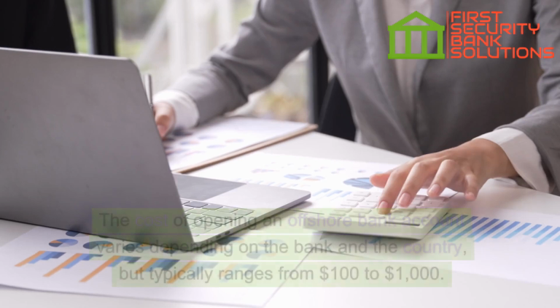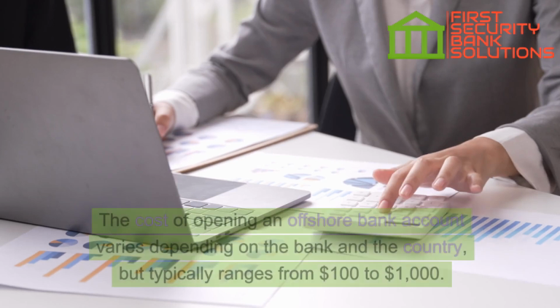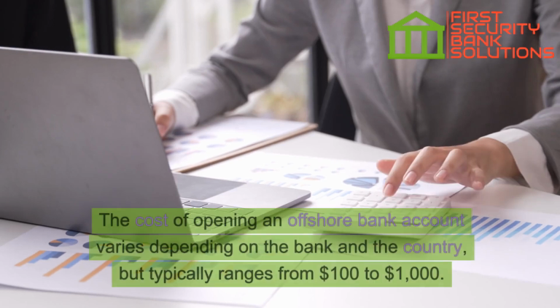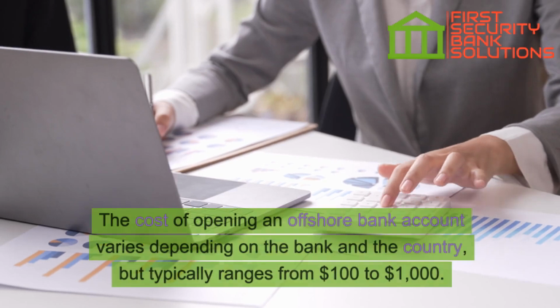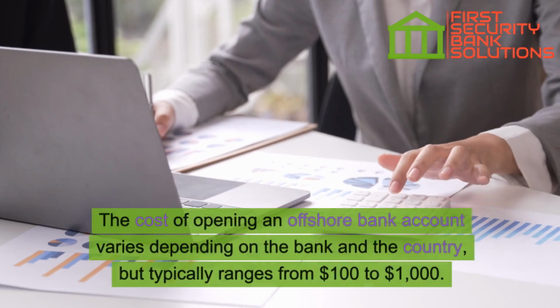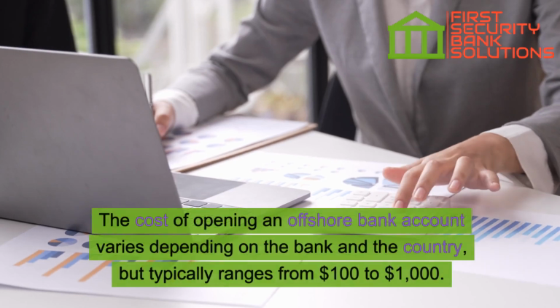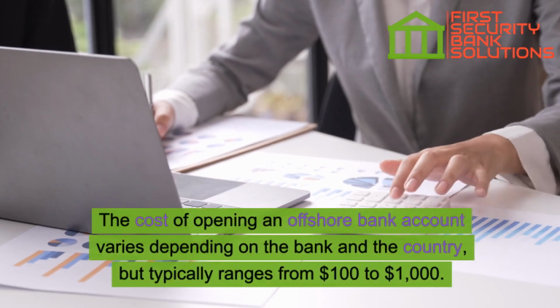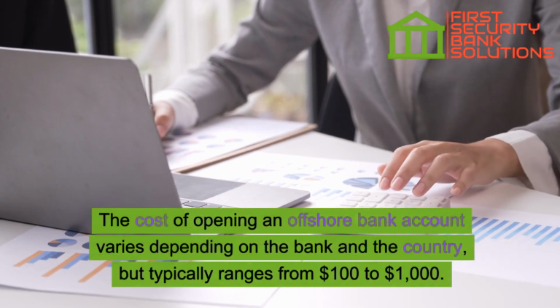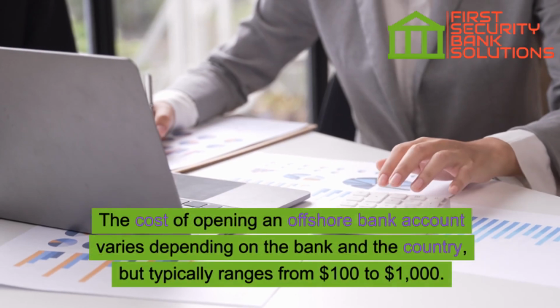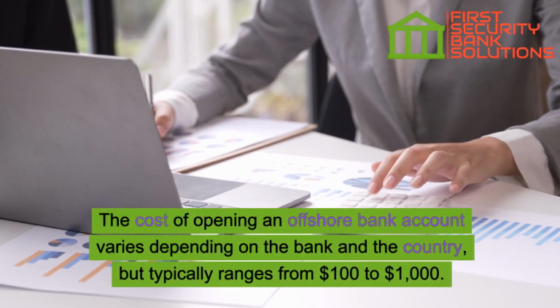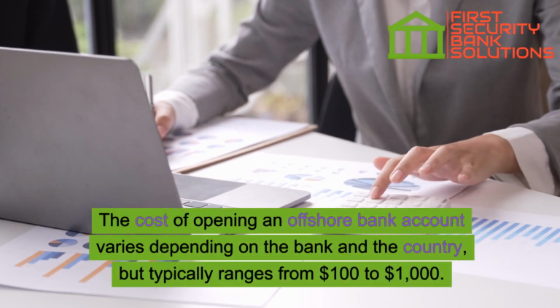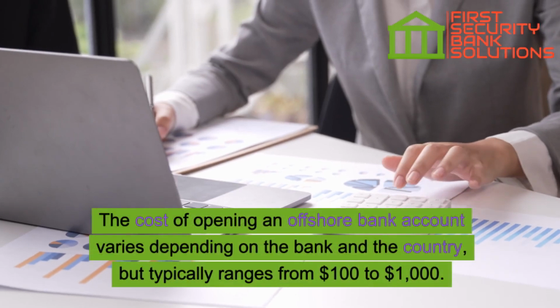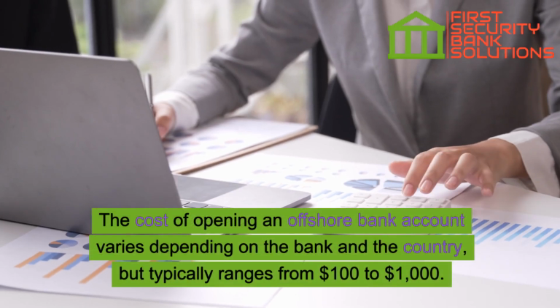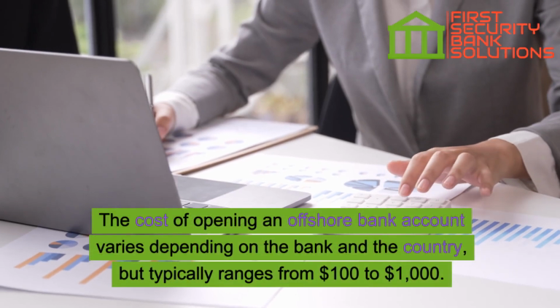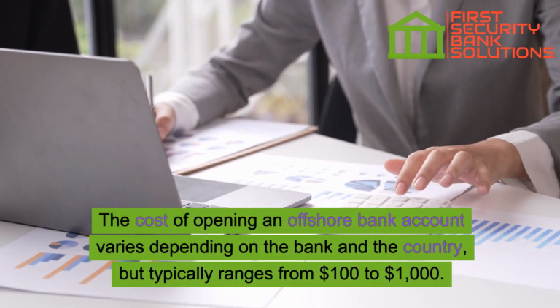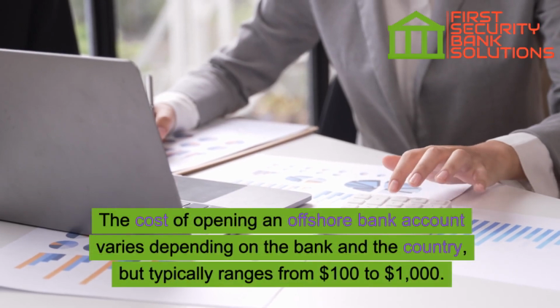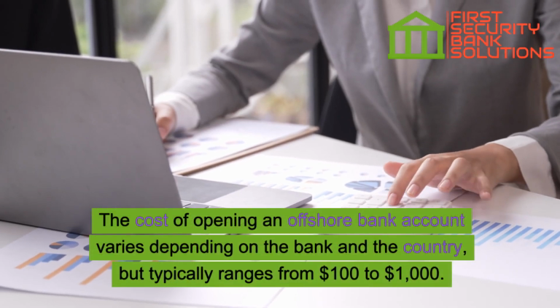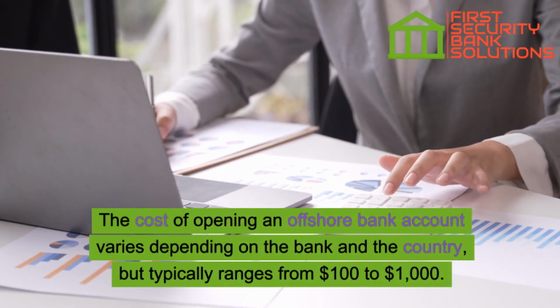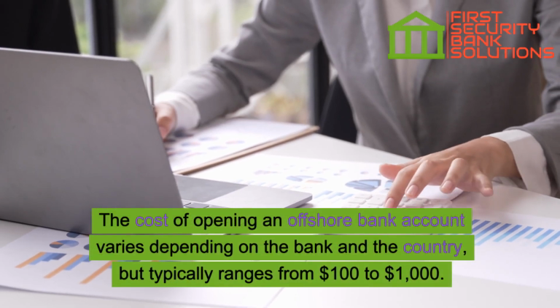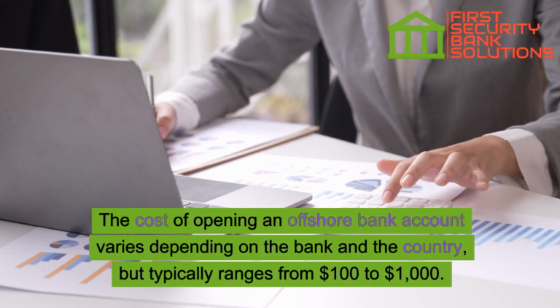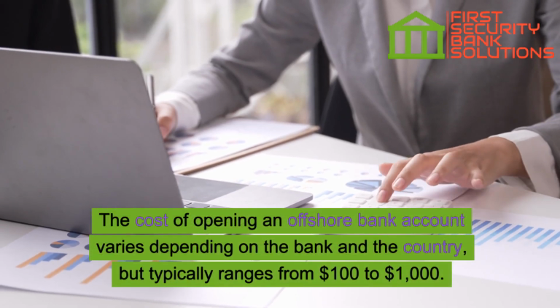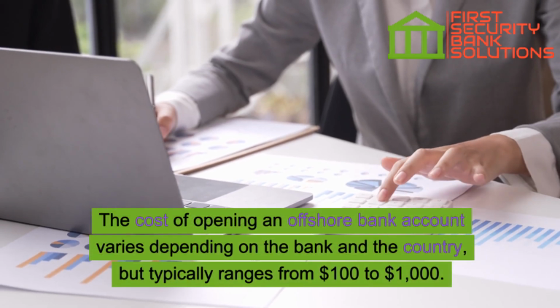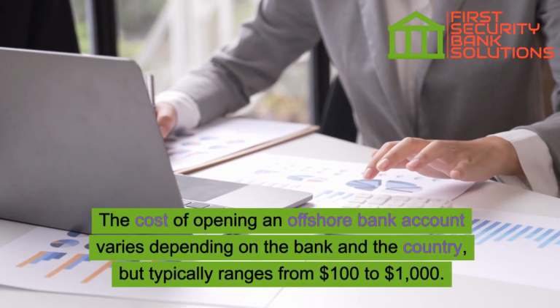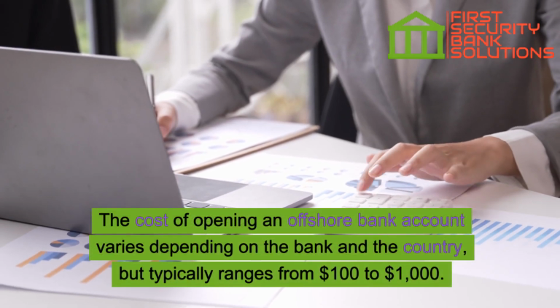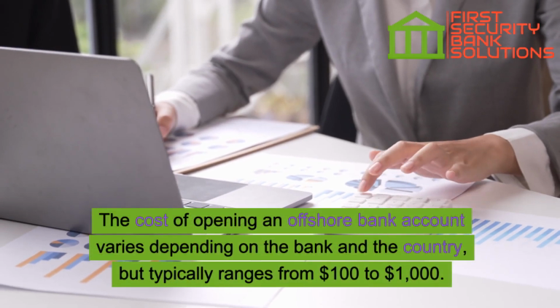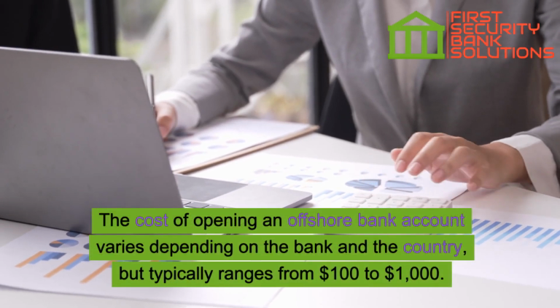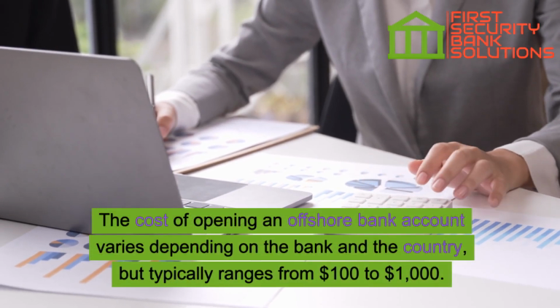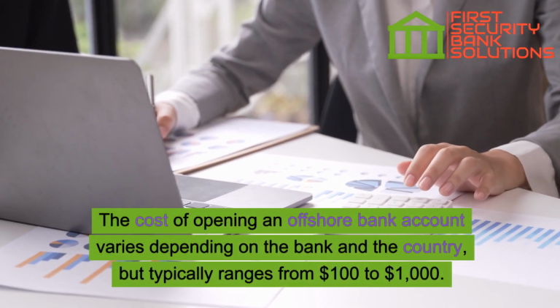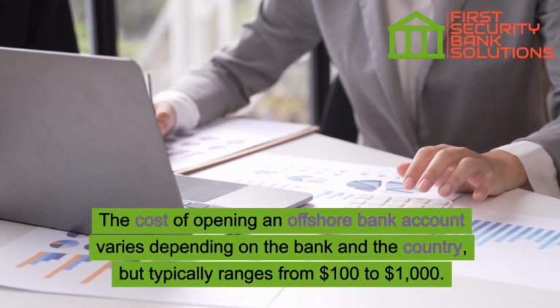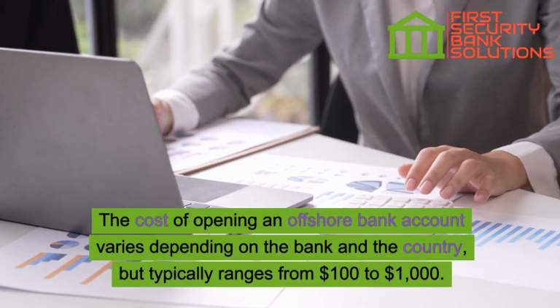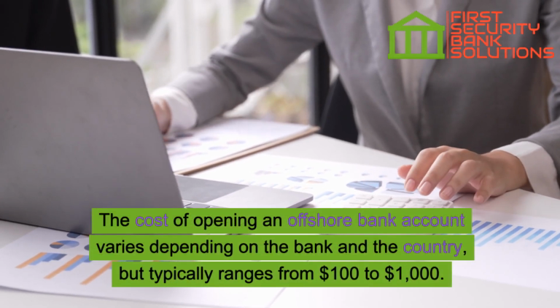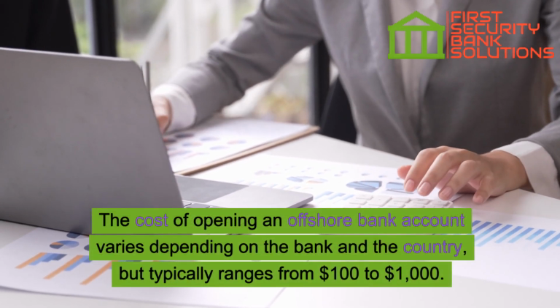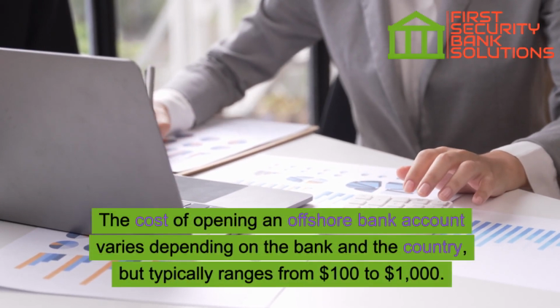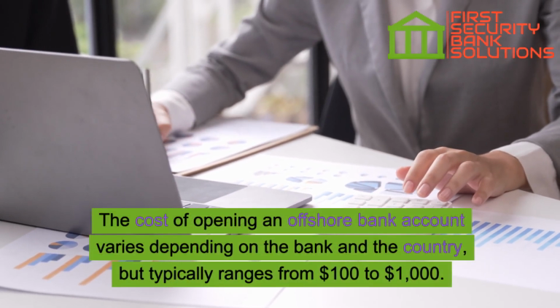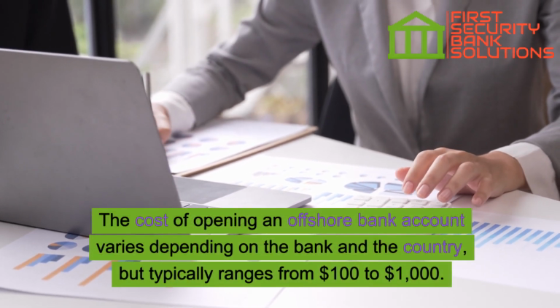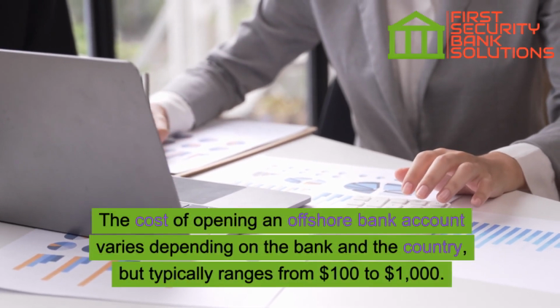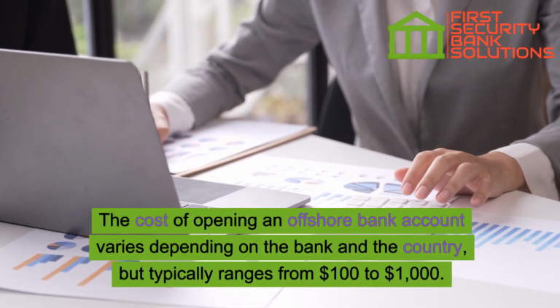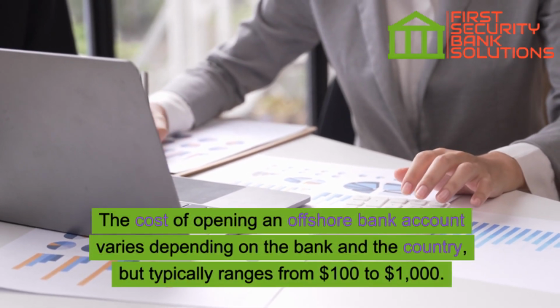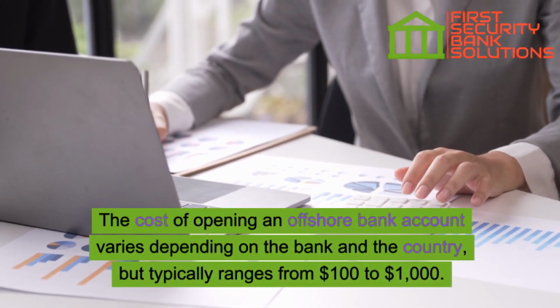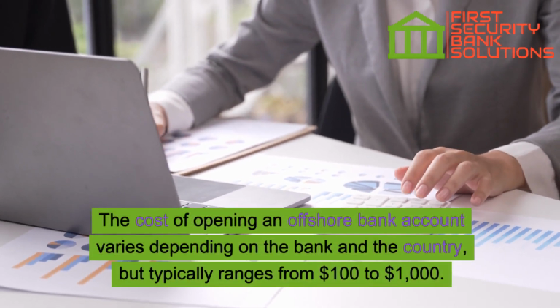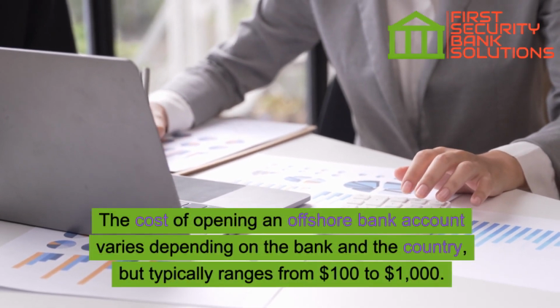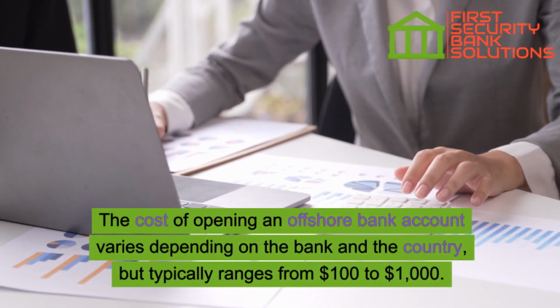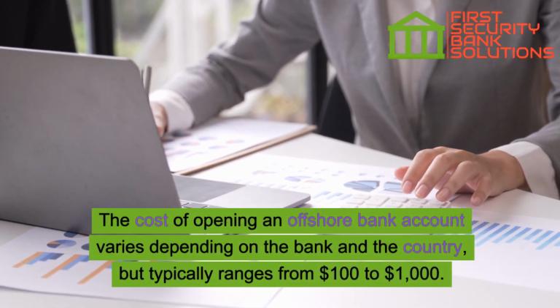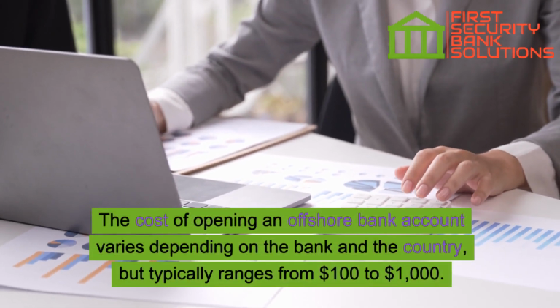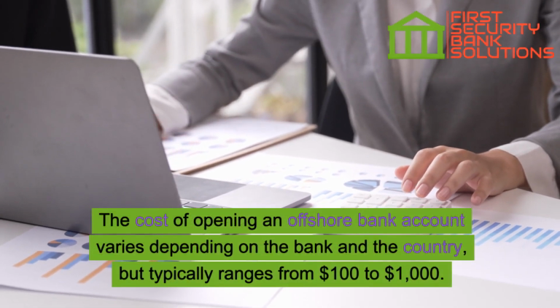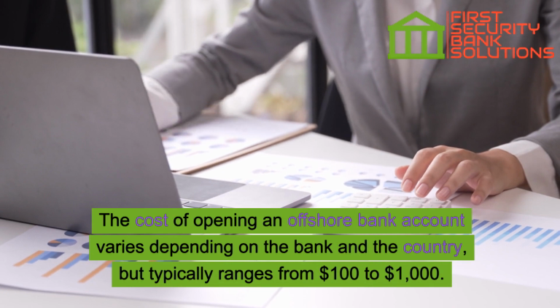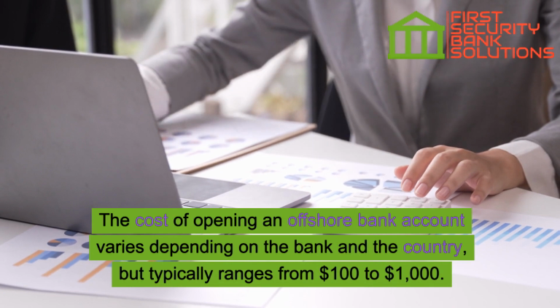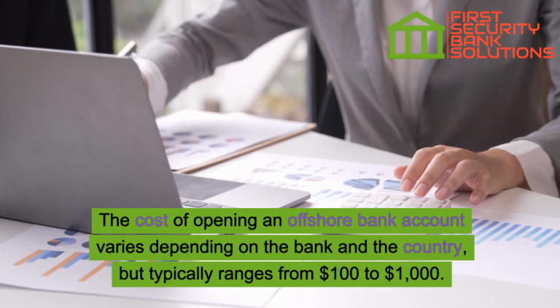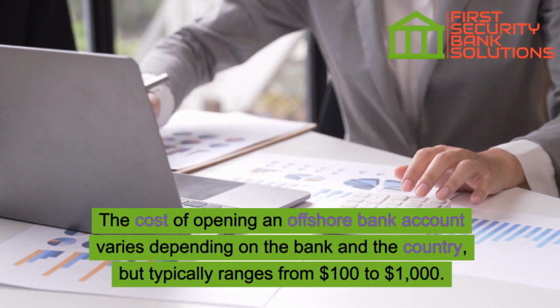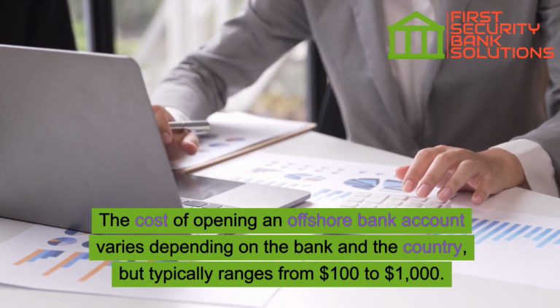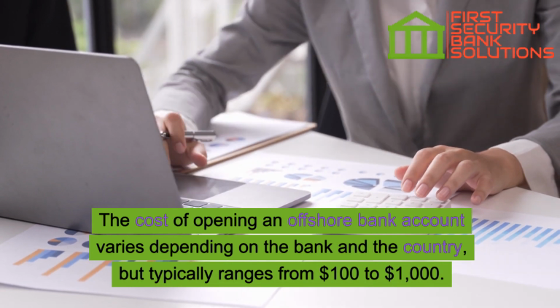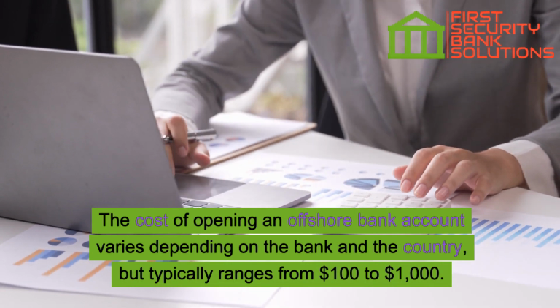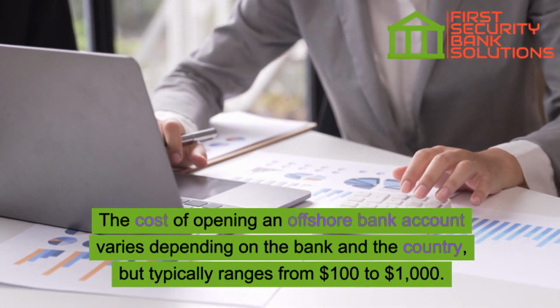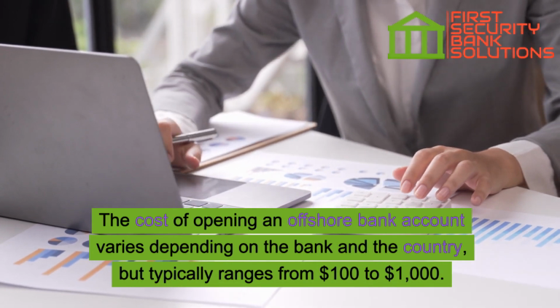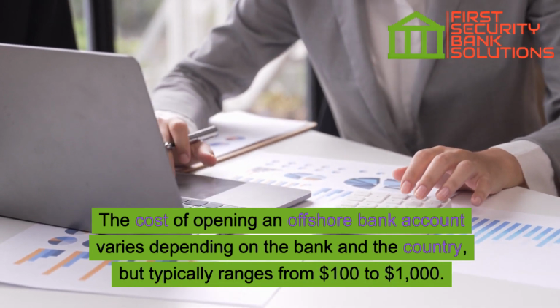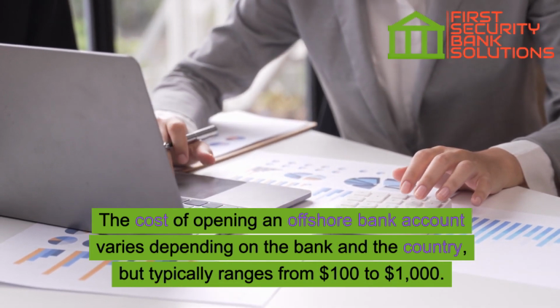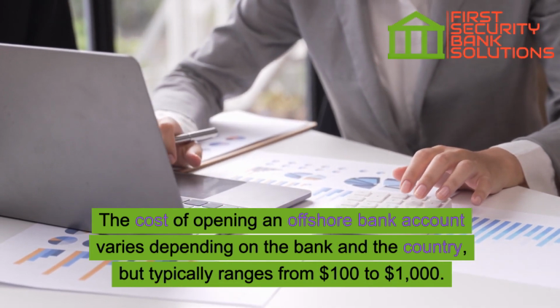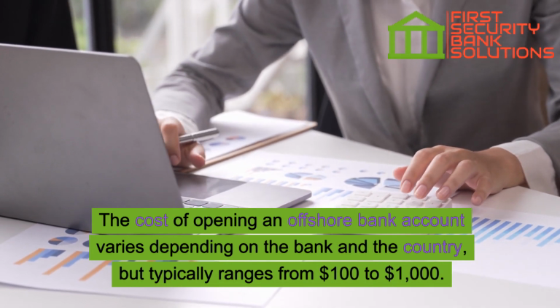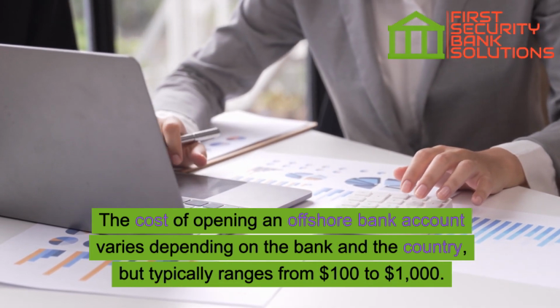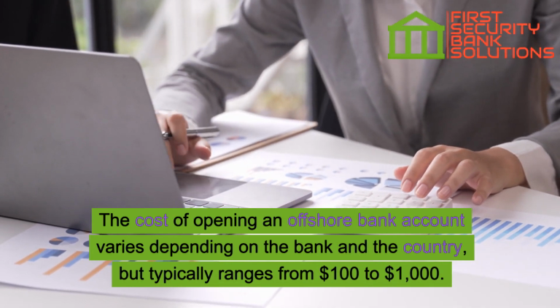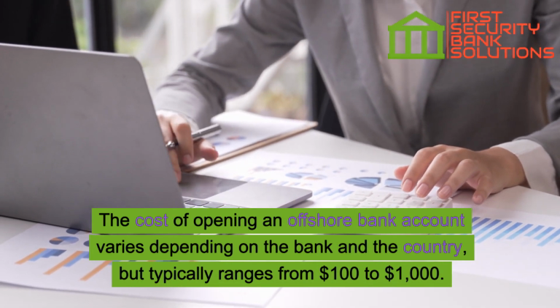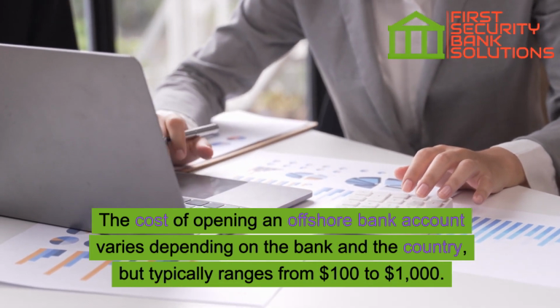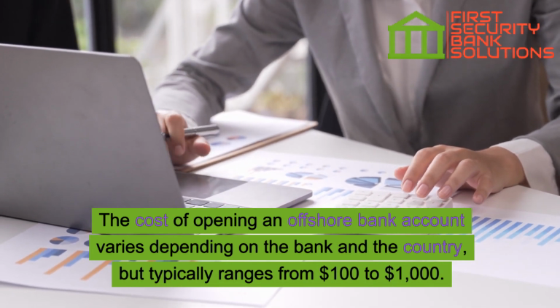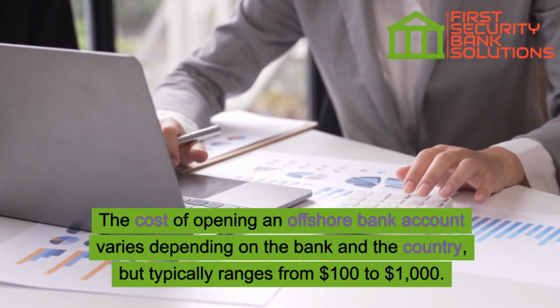The cost of opening an offshore bank account varies depending on the bank and the country, but typically ranges from $100 to $1,000.